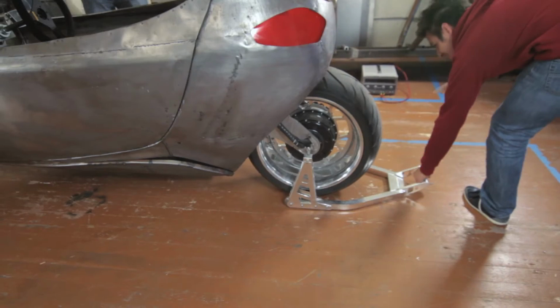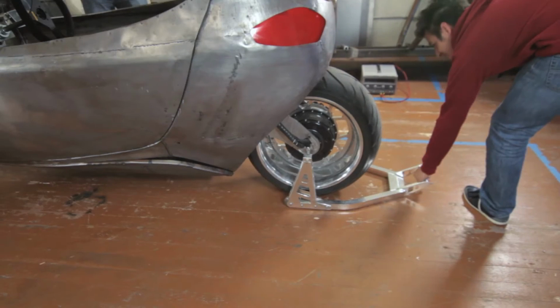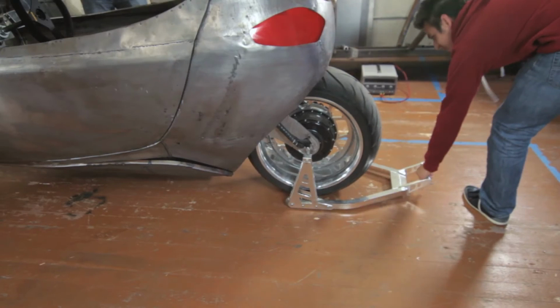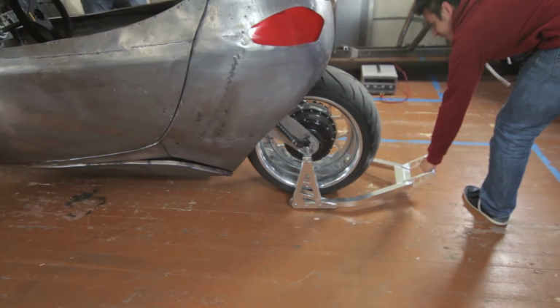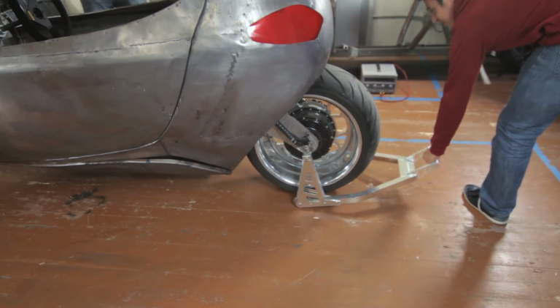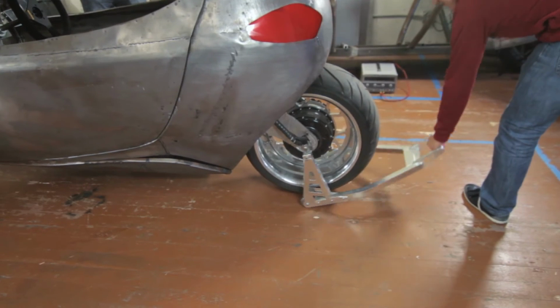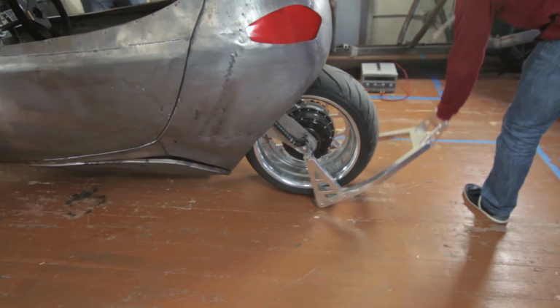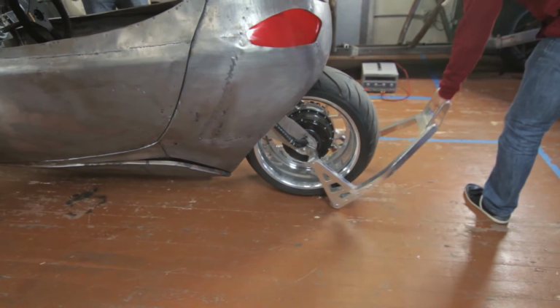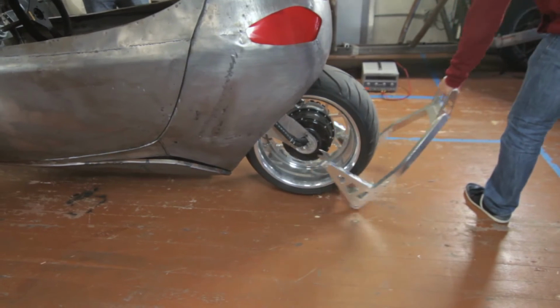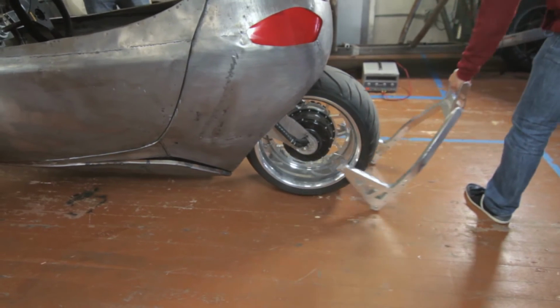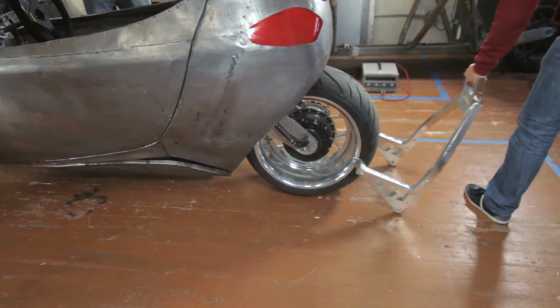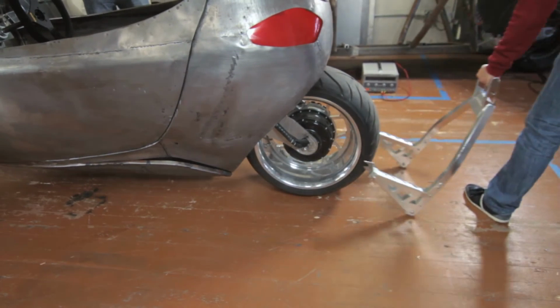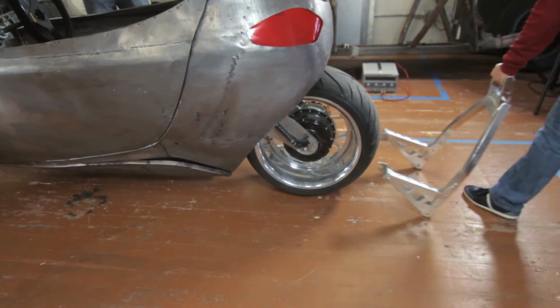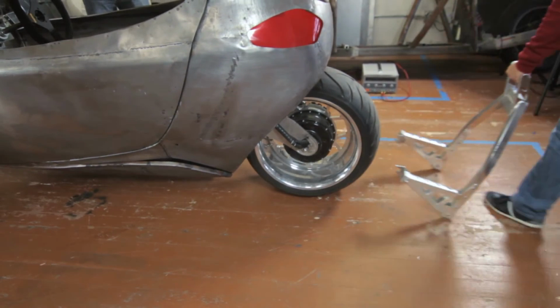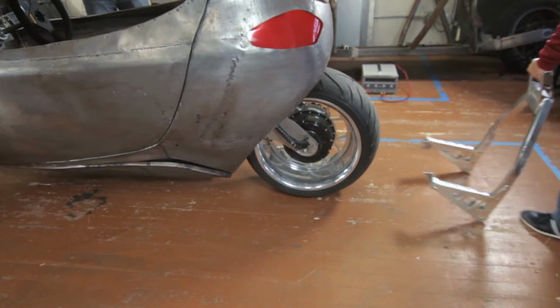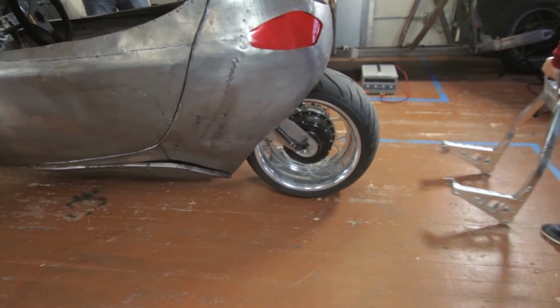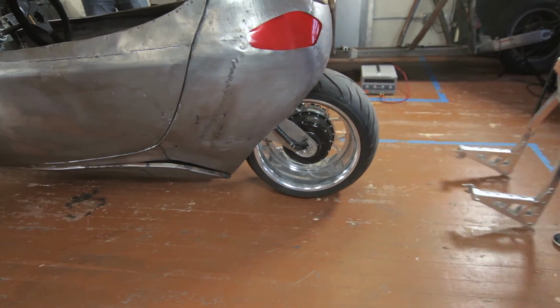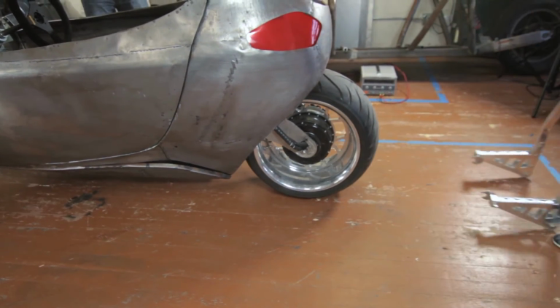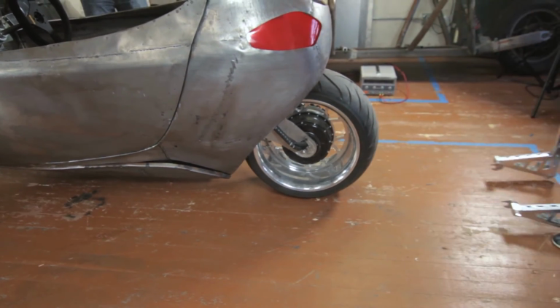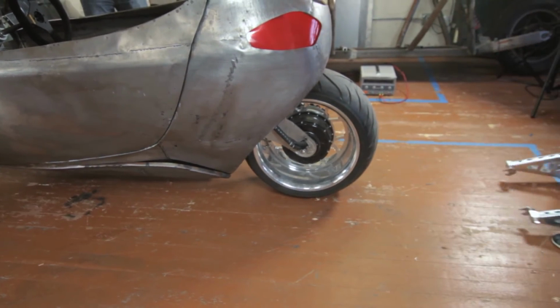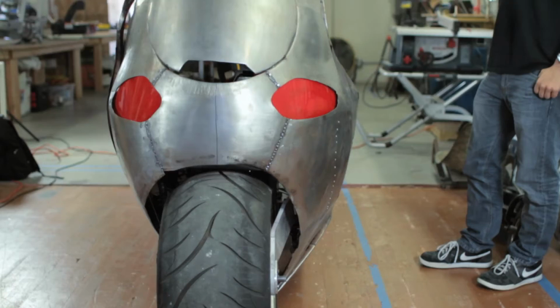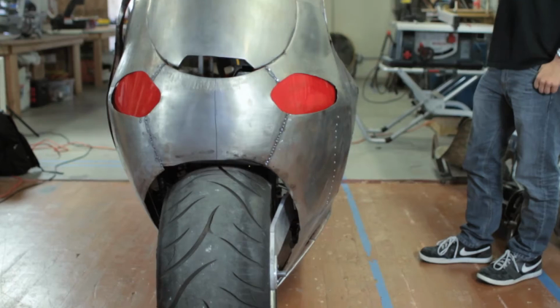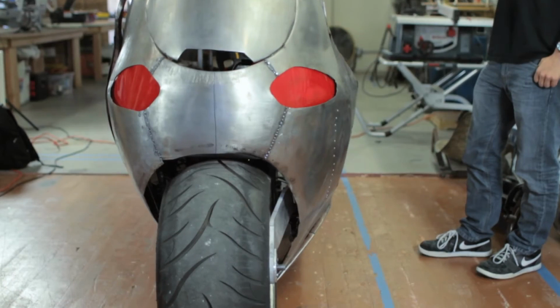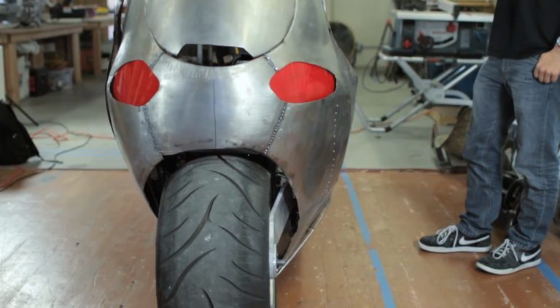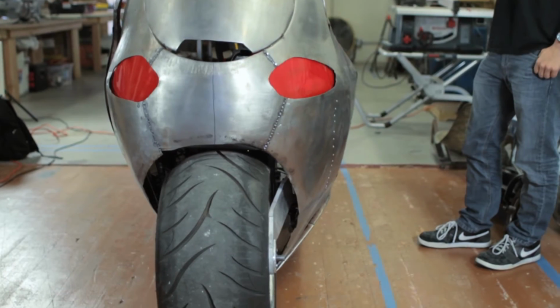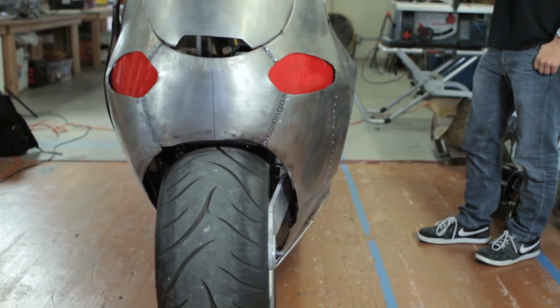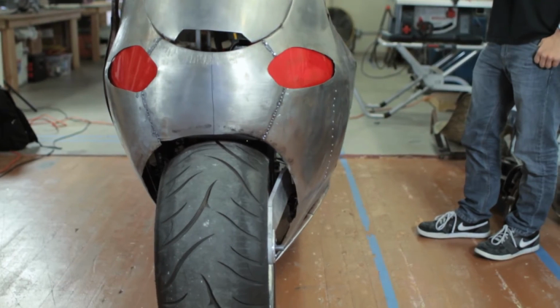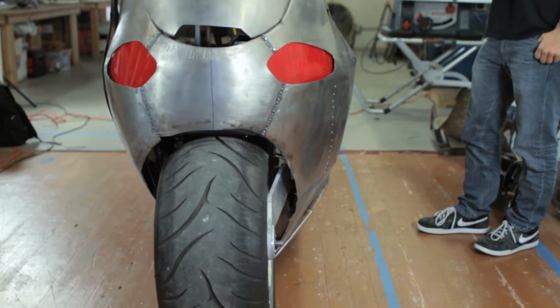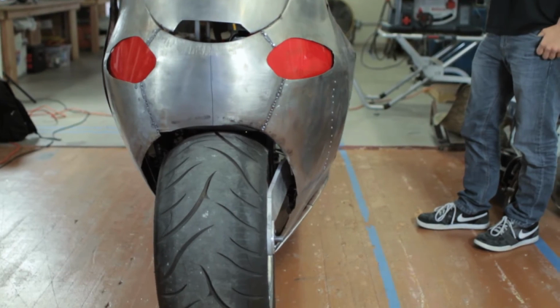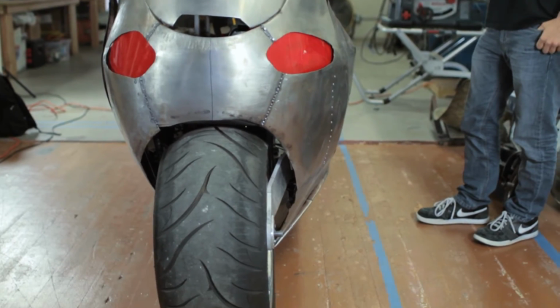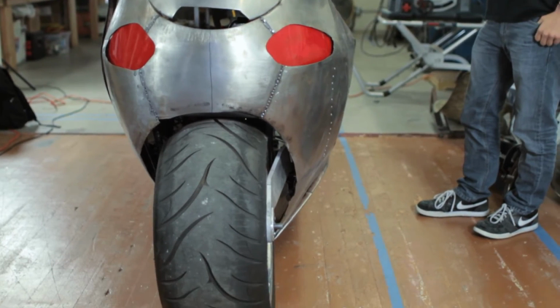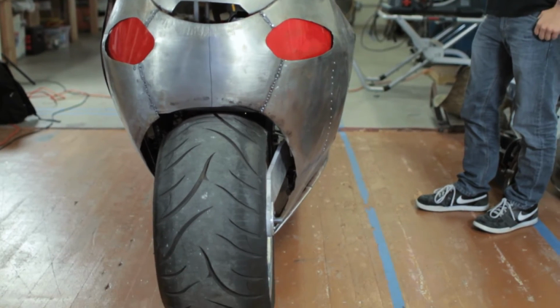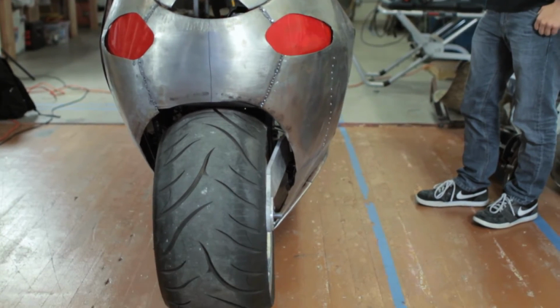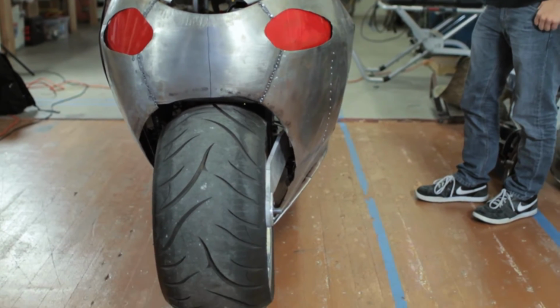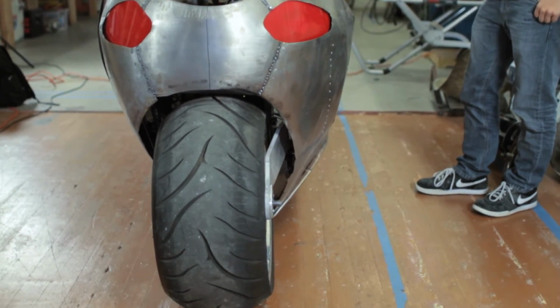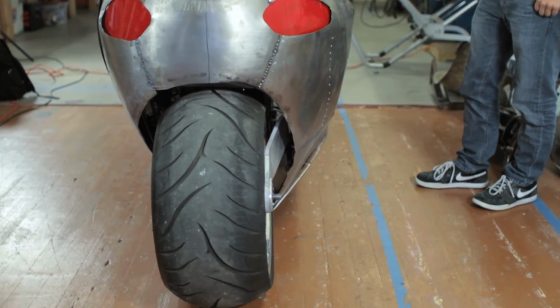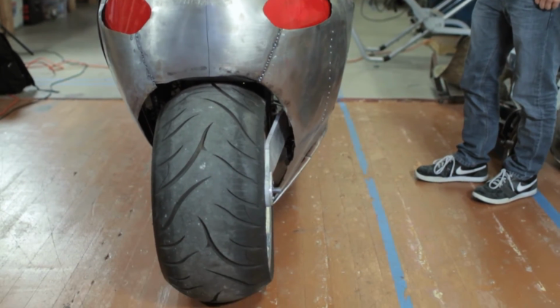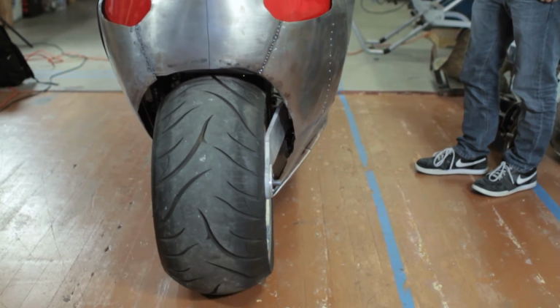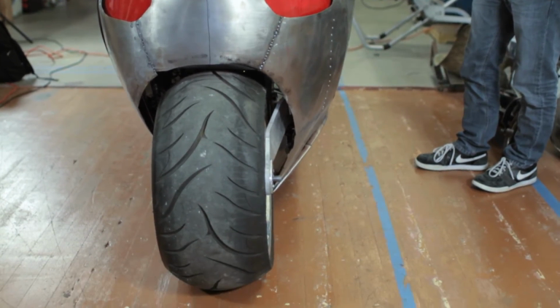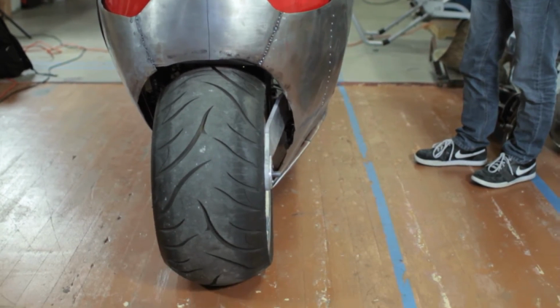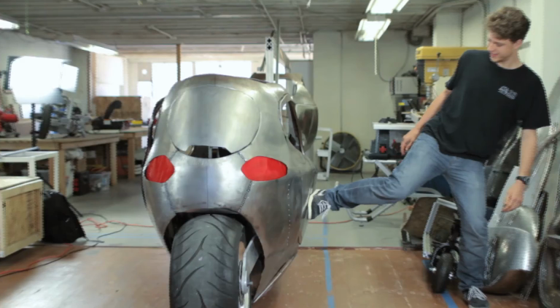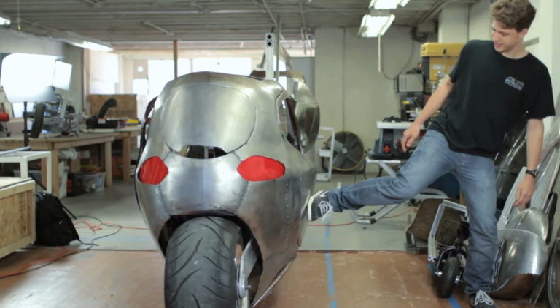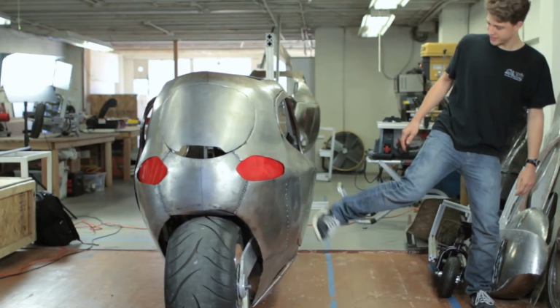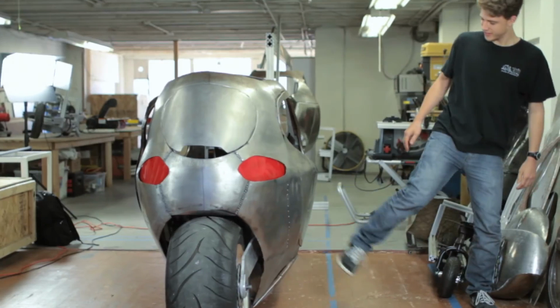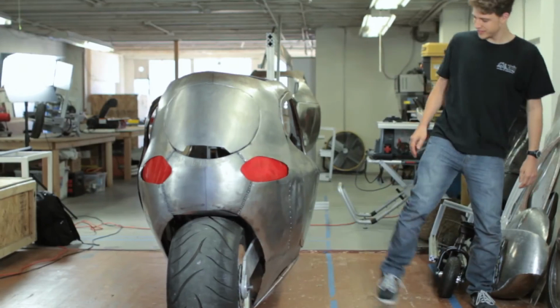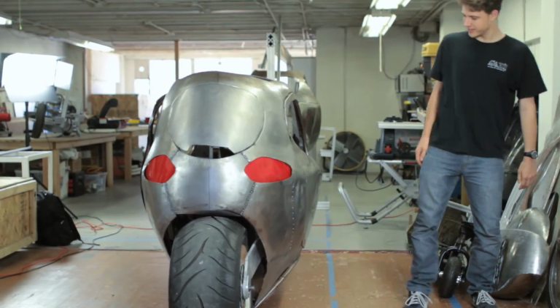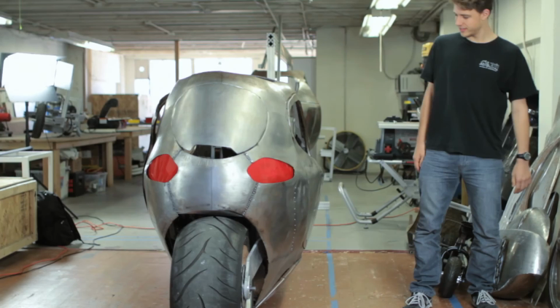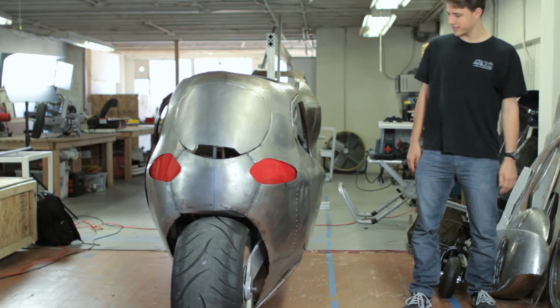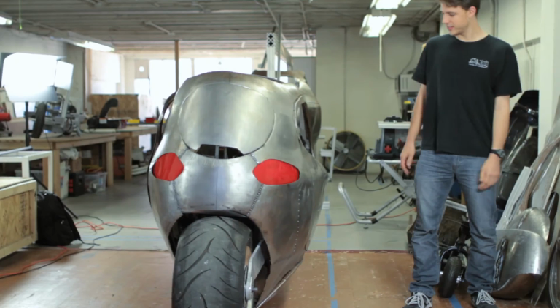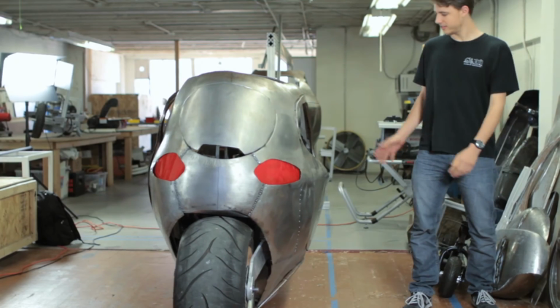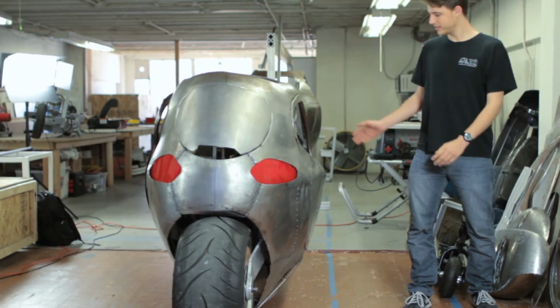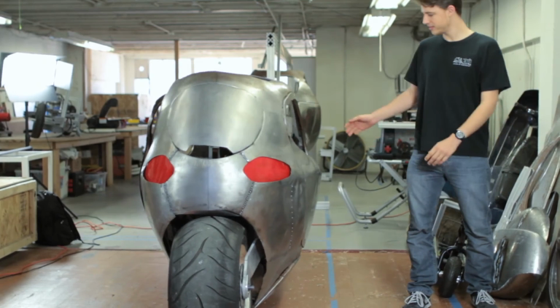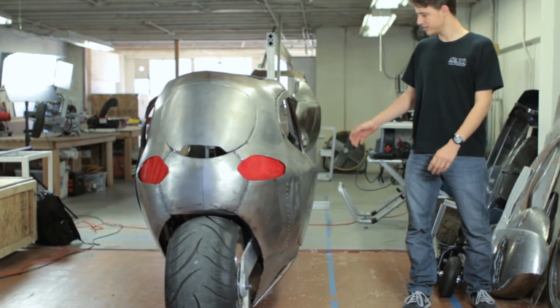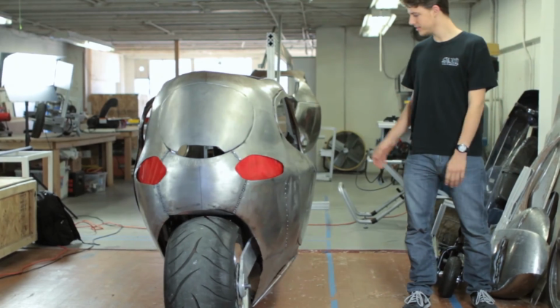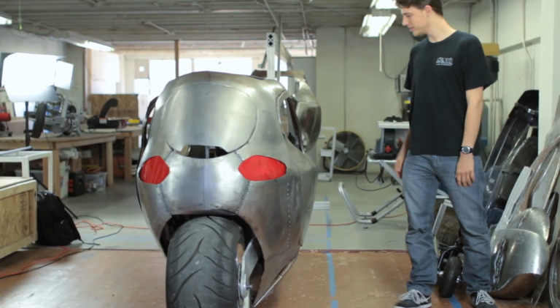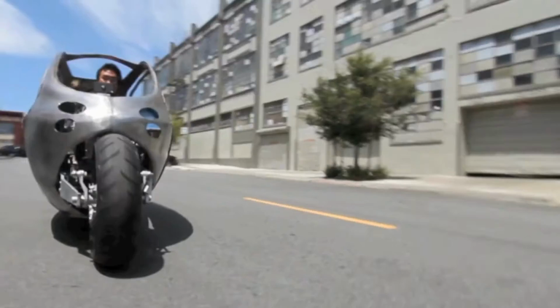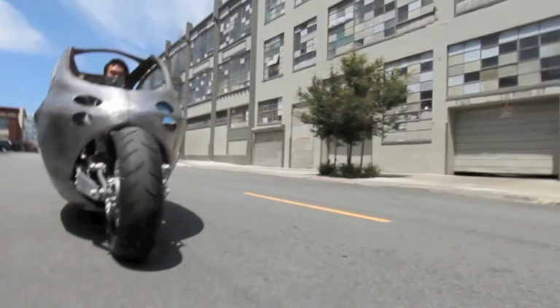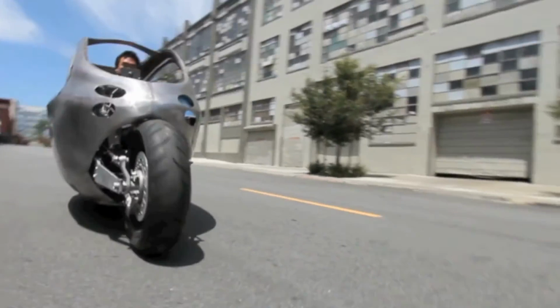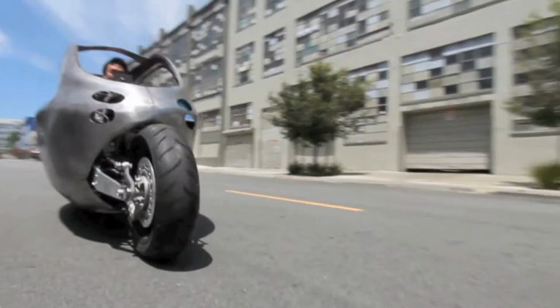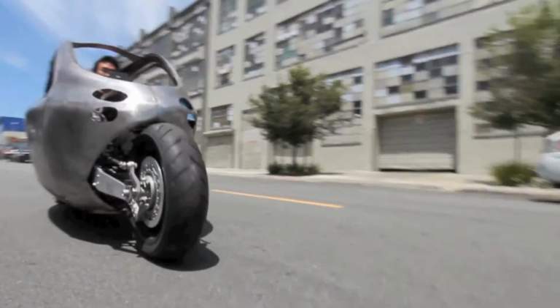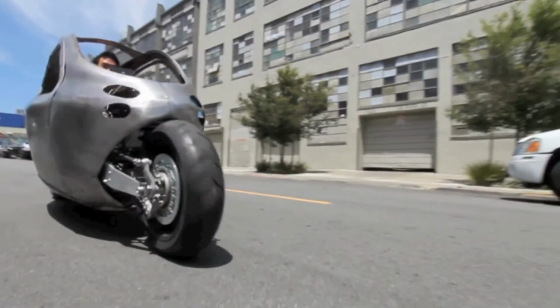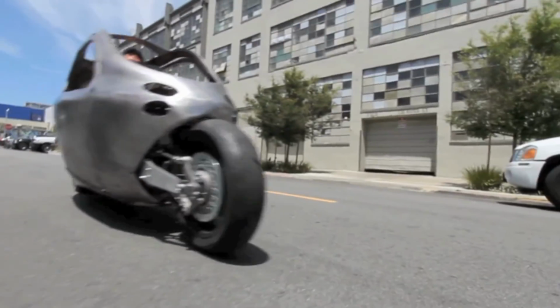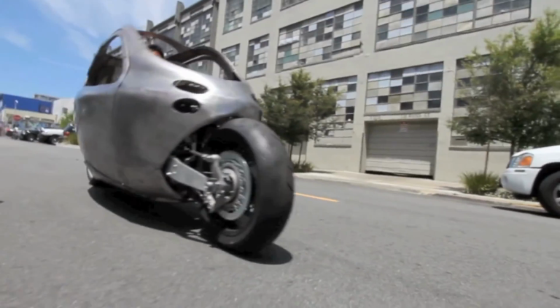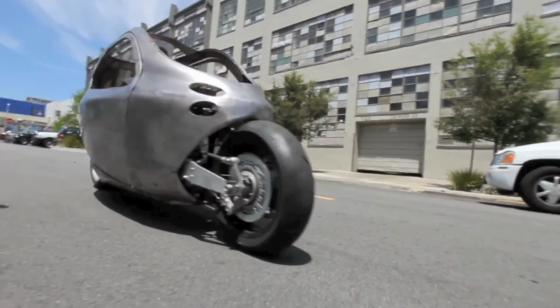With an ability to maintain its two-wheel balance under virtually any scenario, the C1 is poised to change the way people travel.